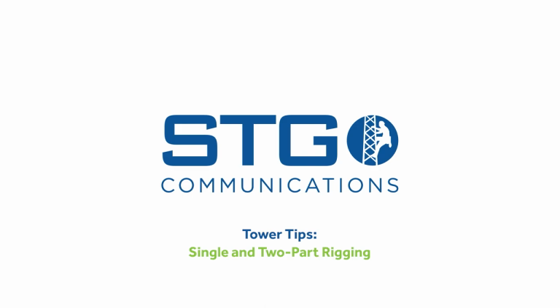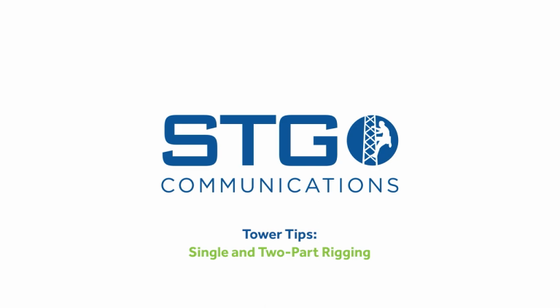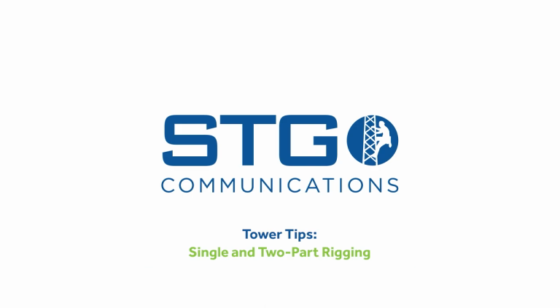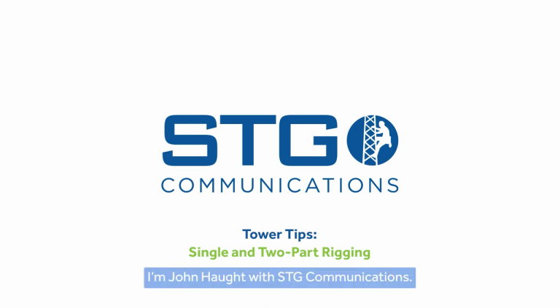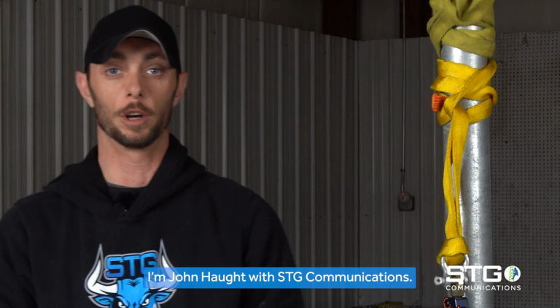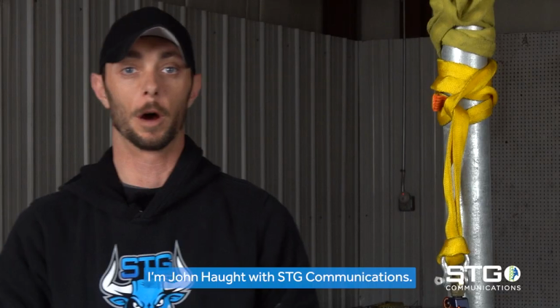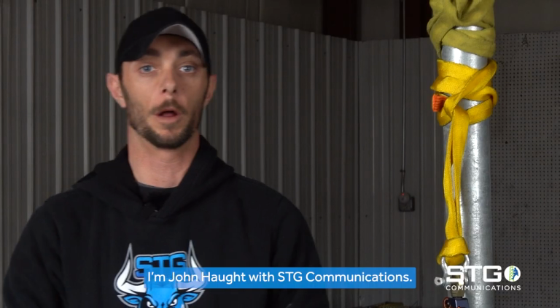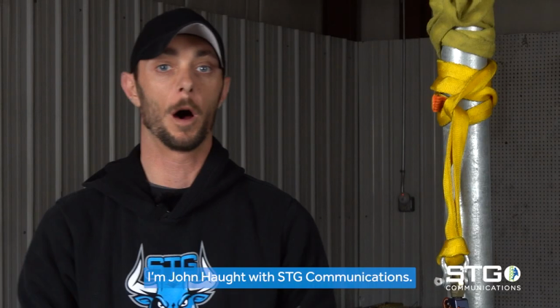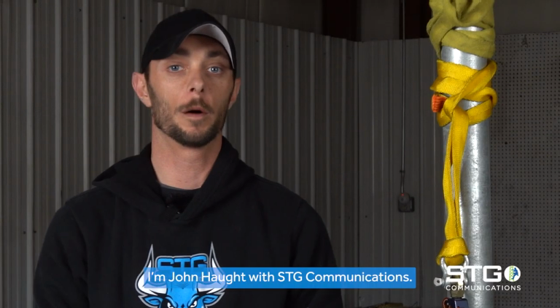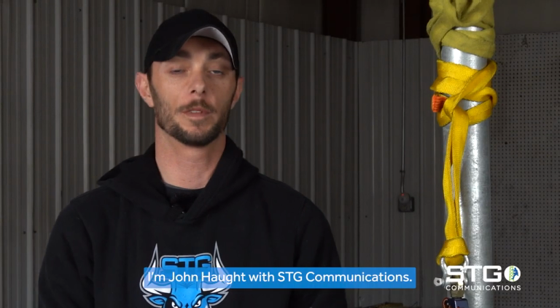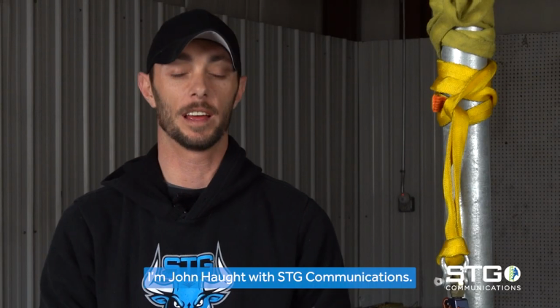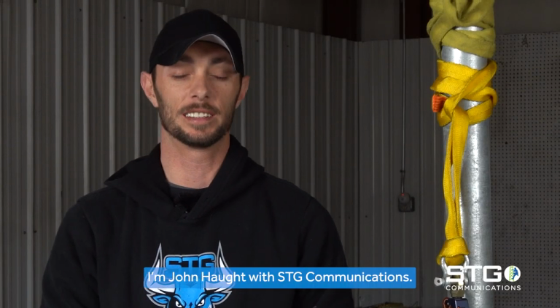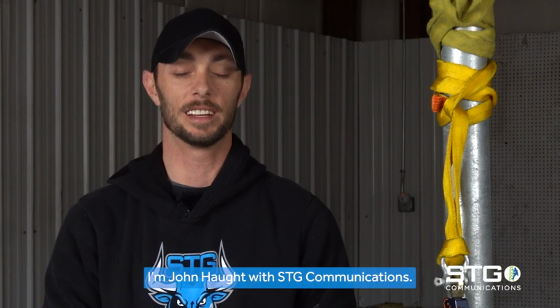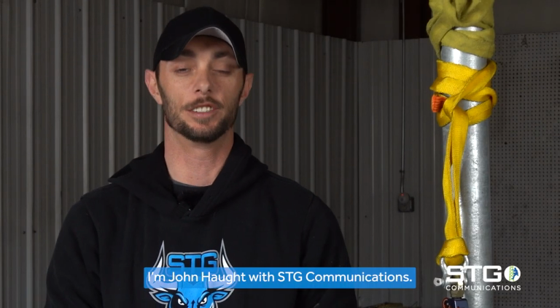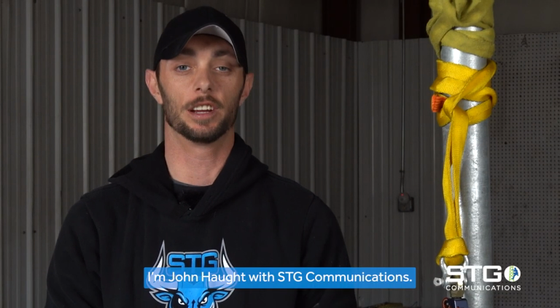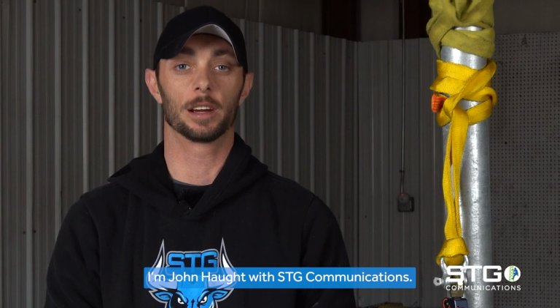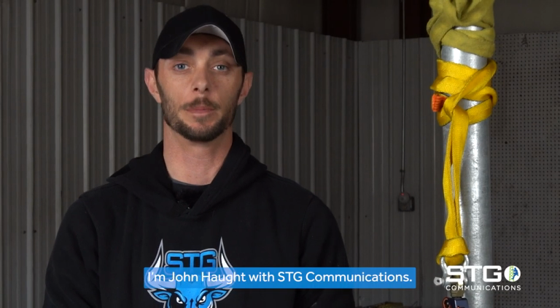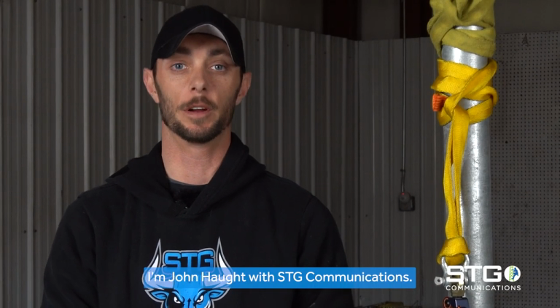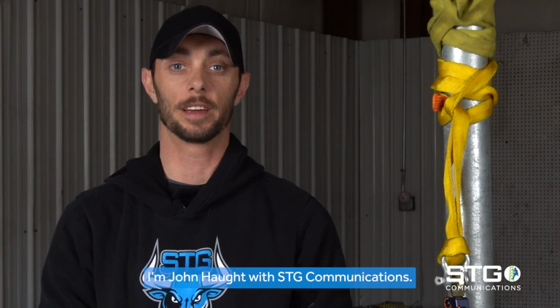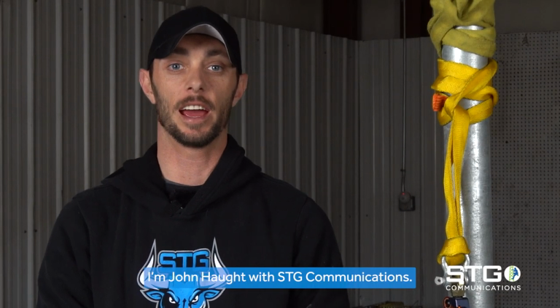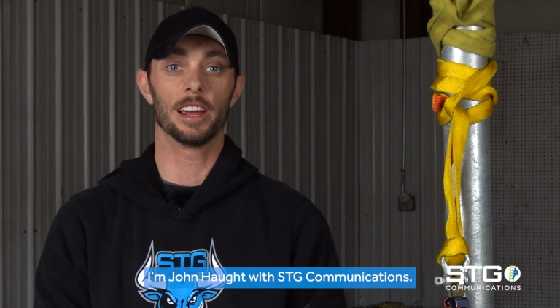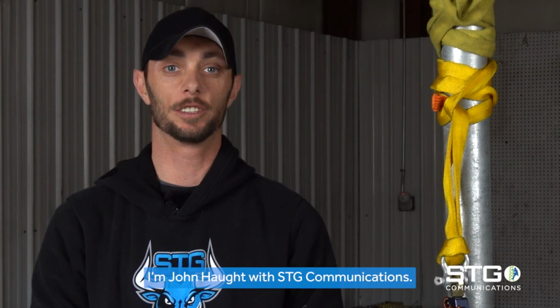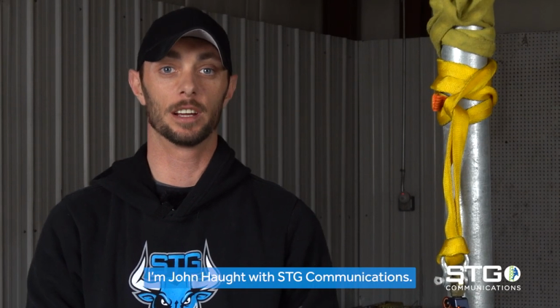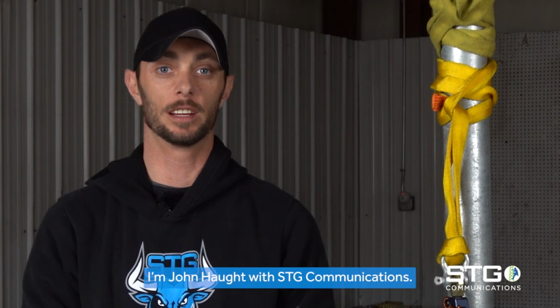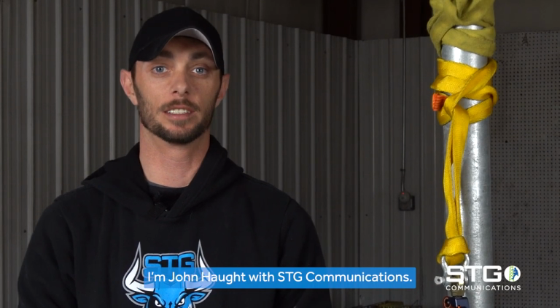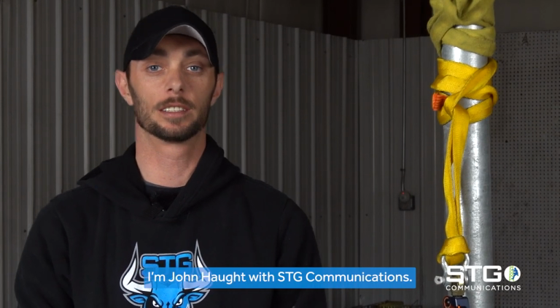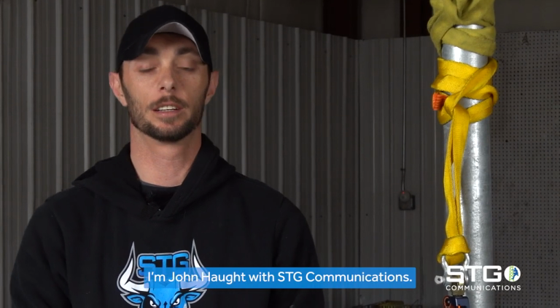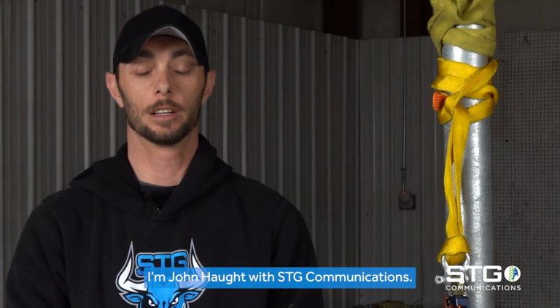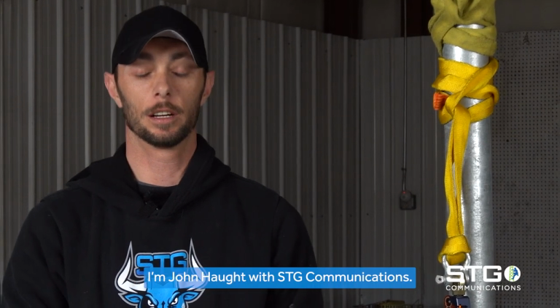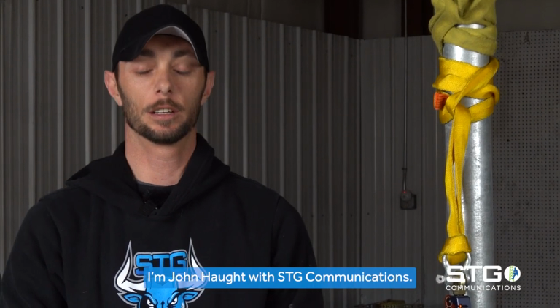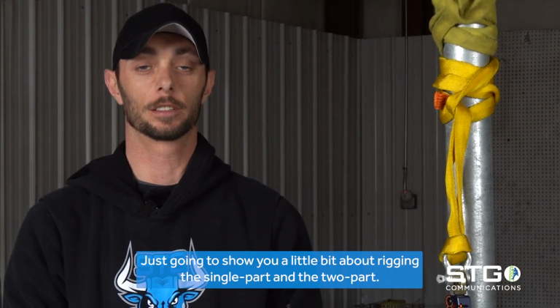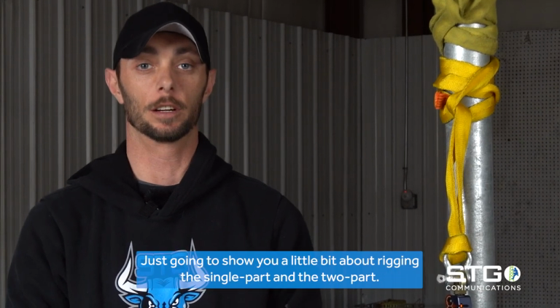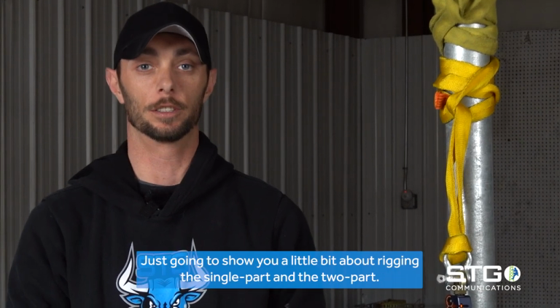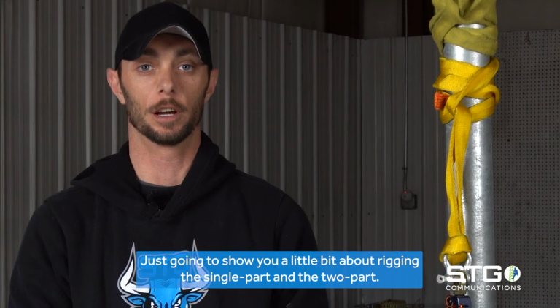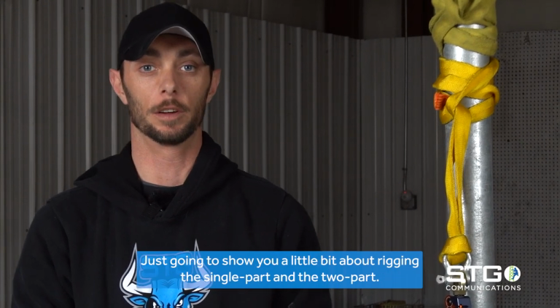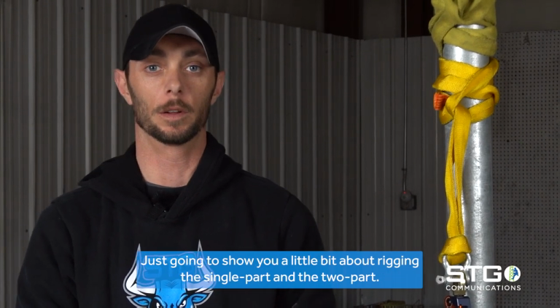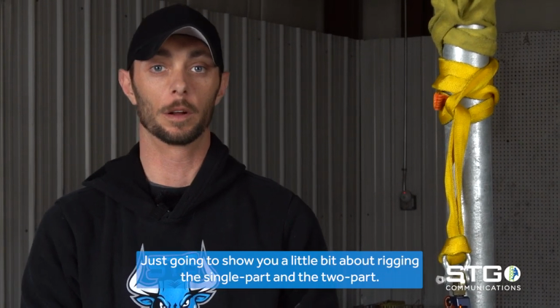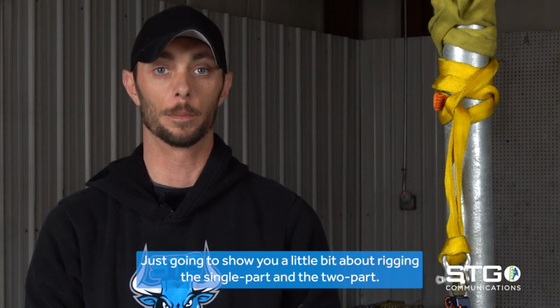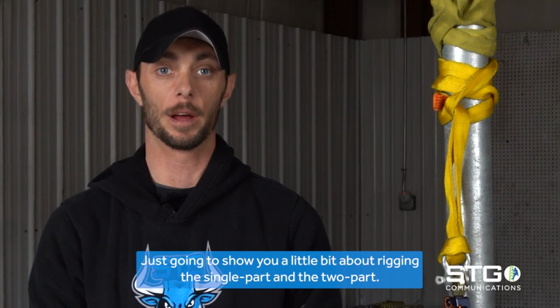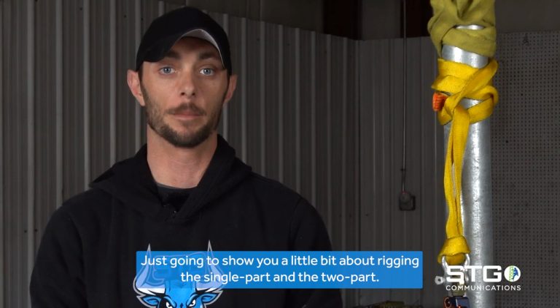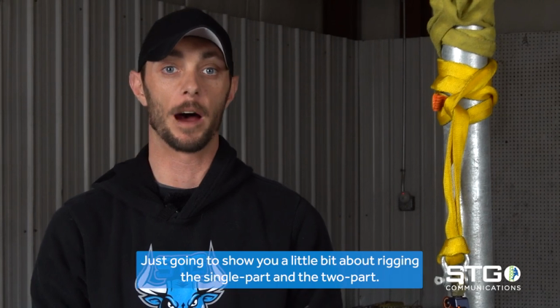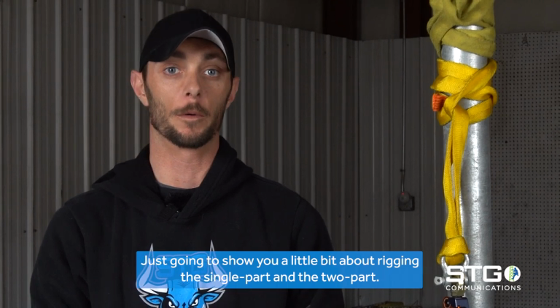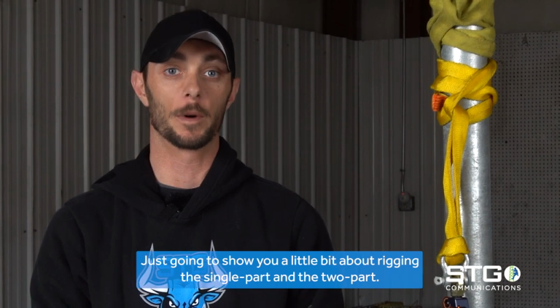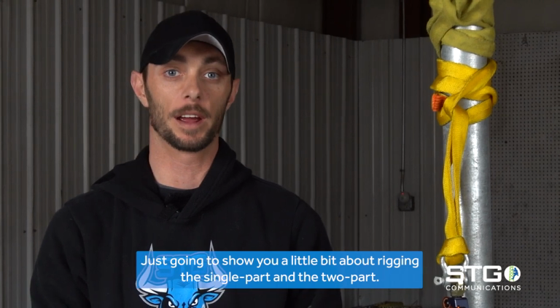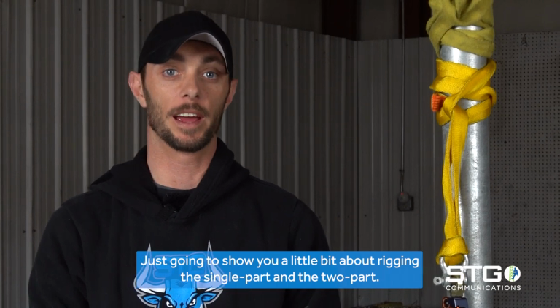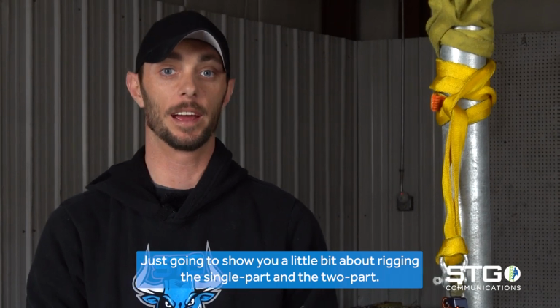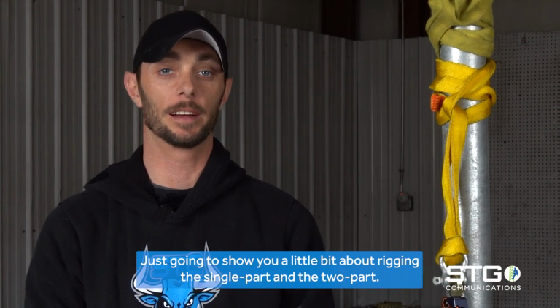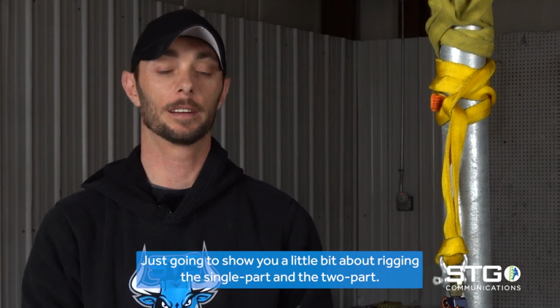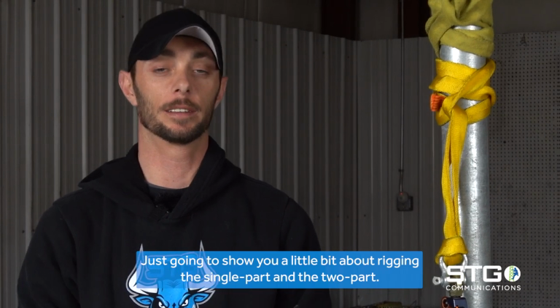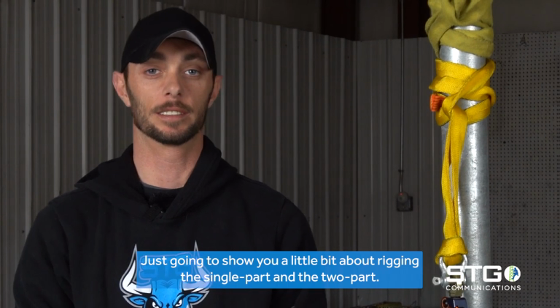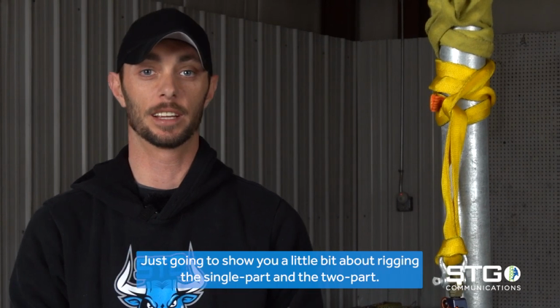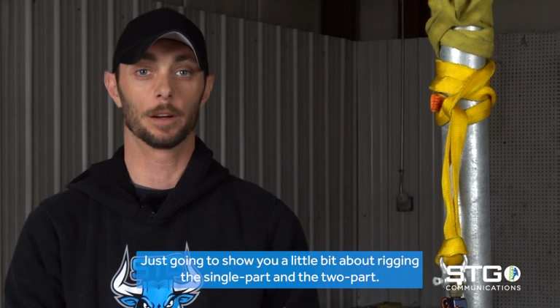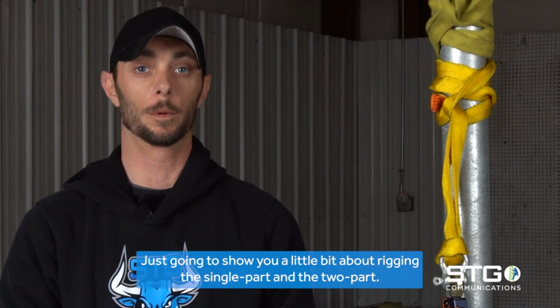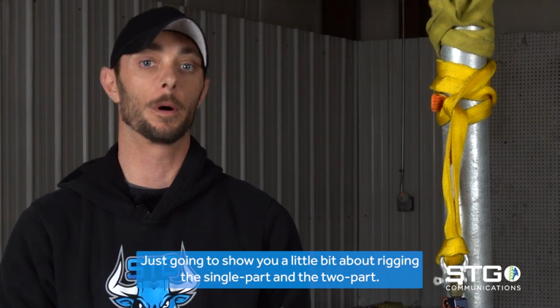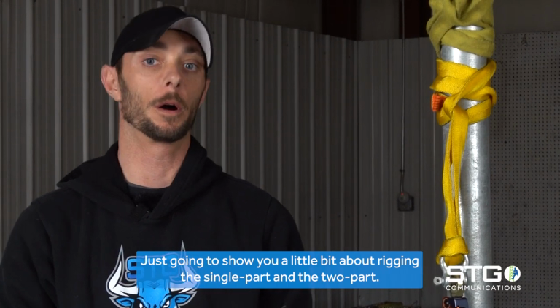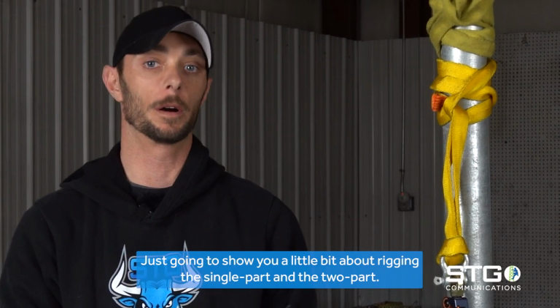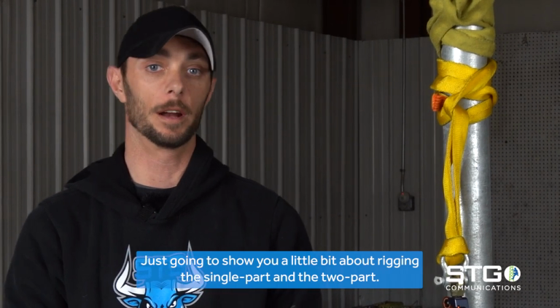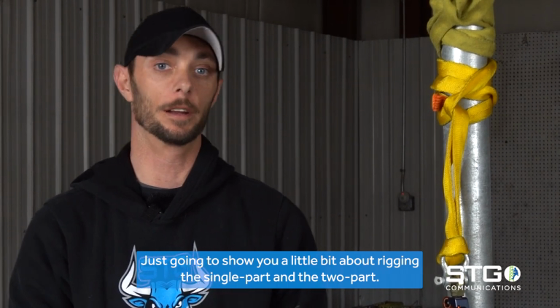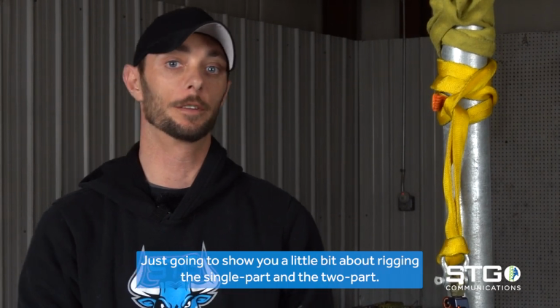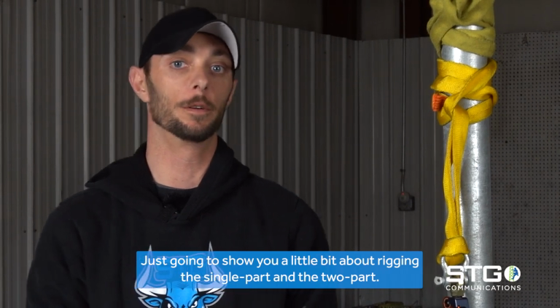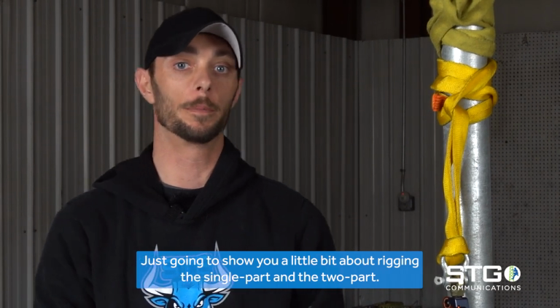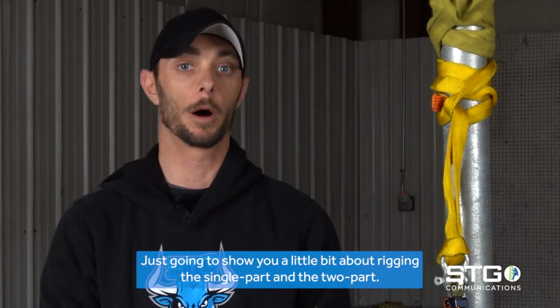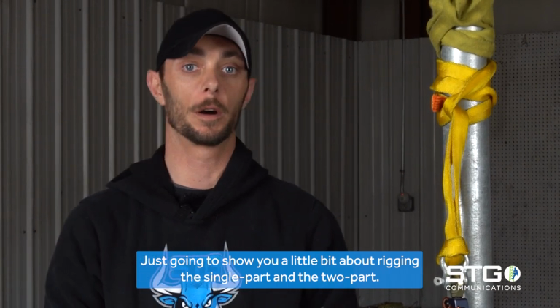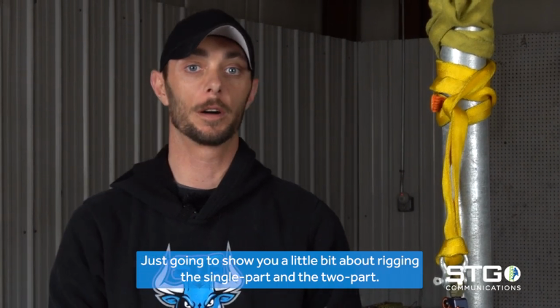I'm John Haught with STG Communications. I'm just going to show you a little bit about rigging — the single part and the two part.